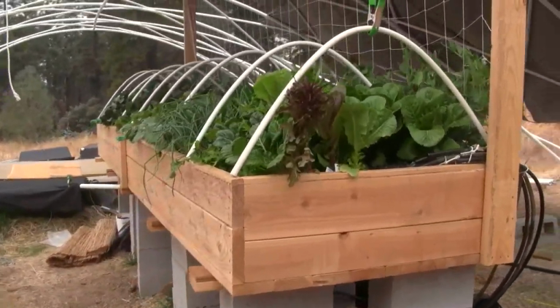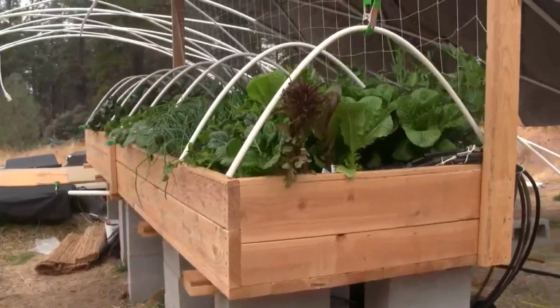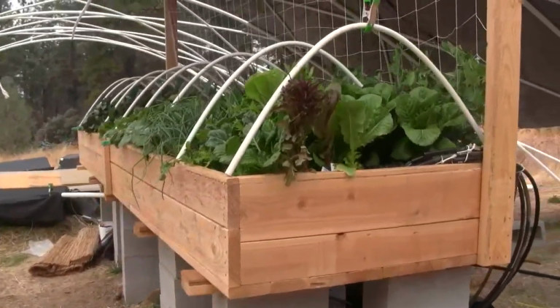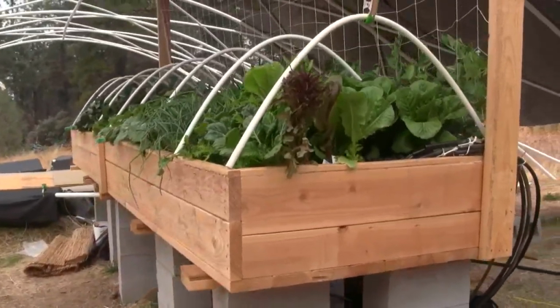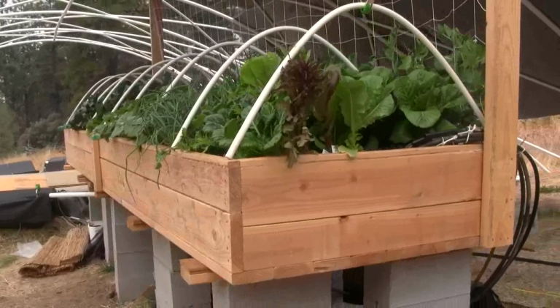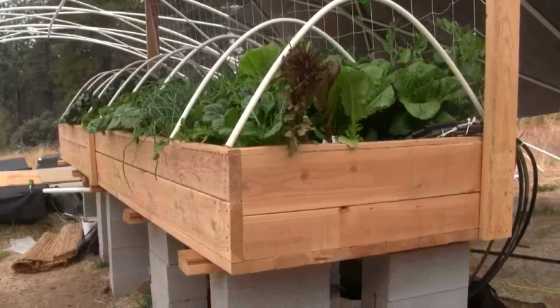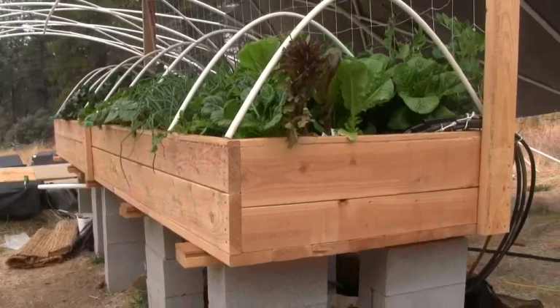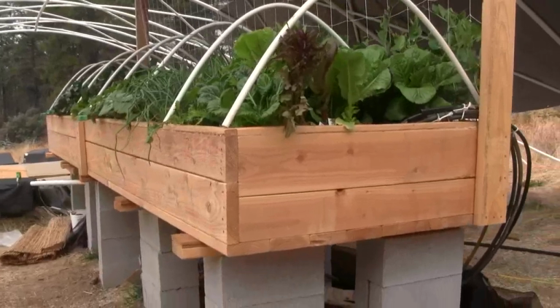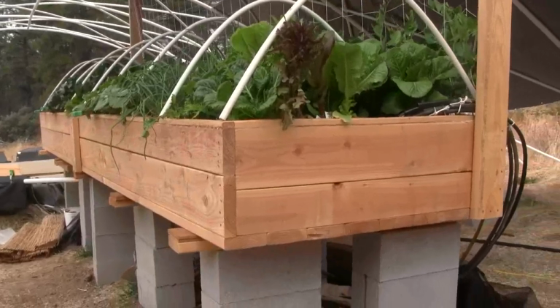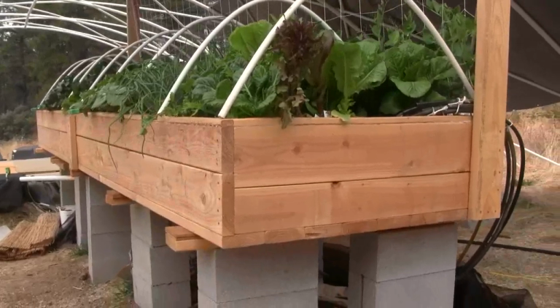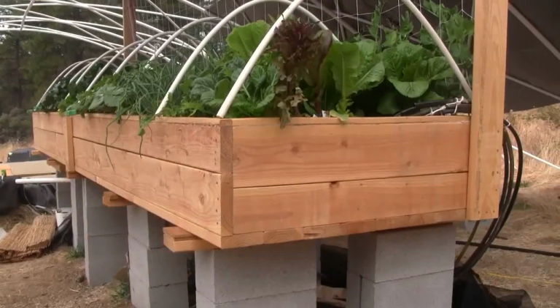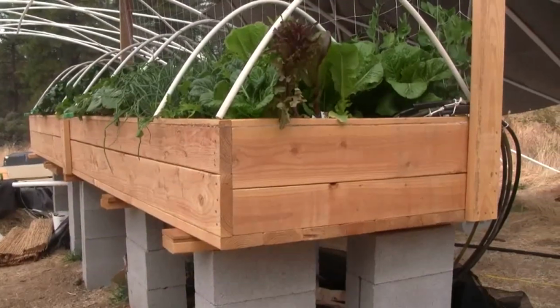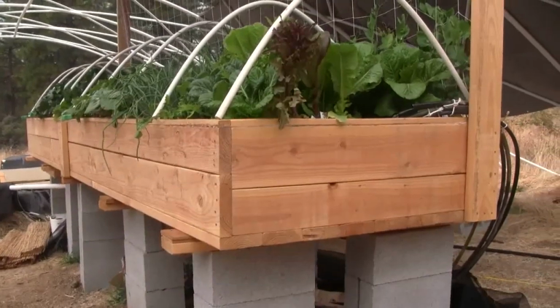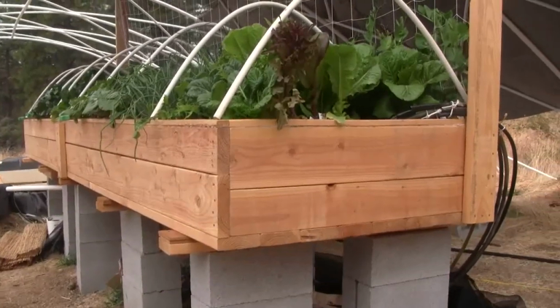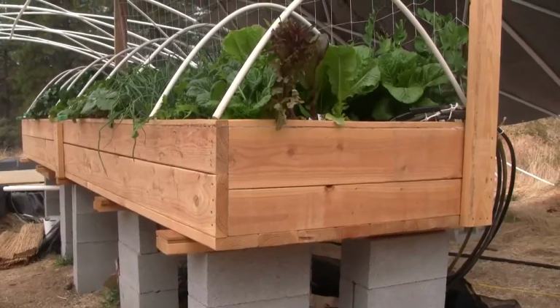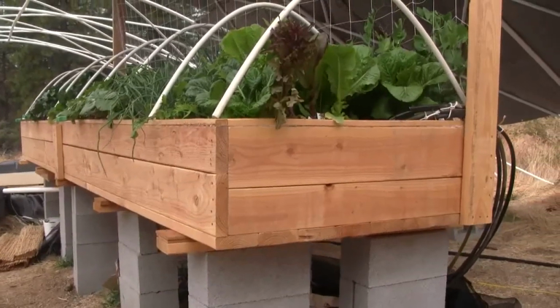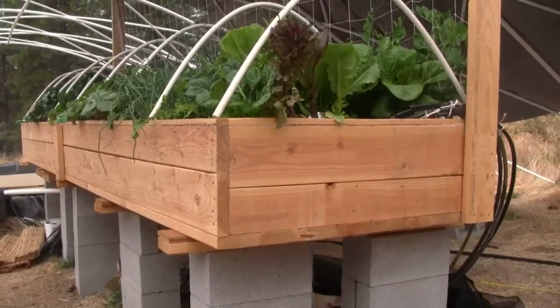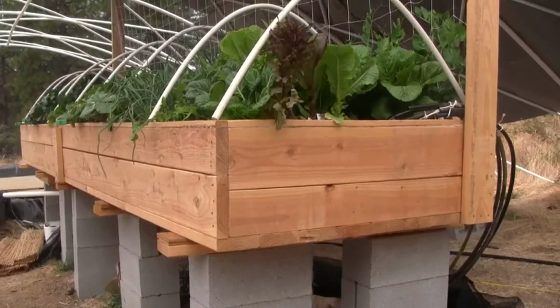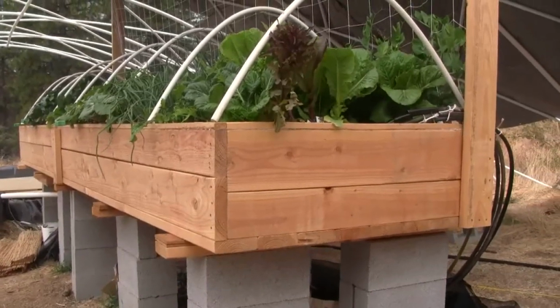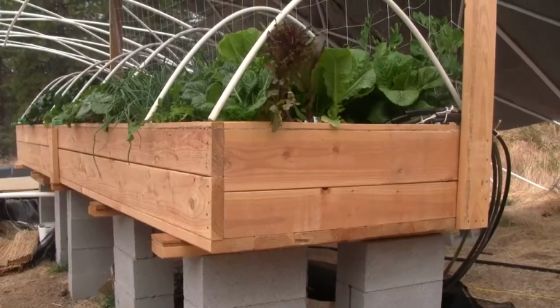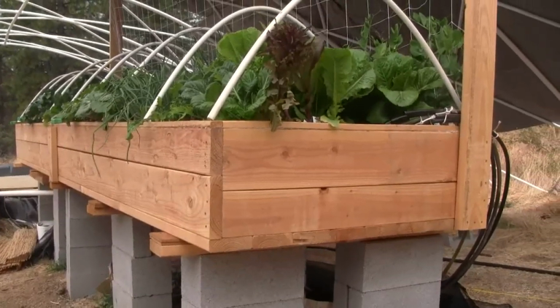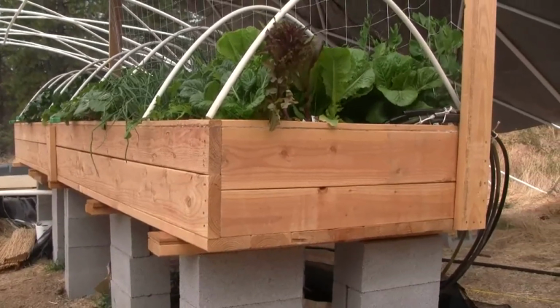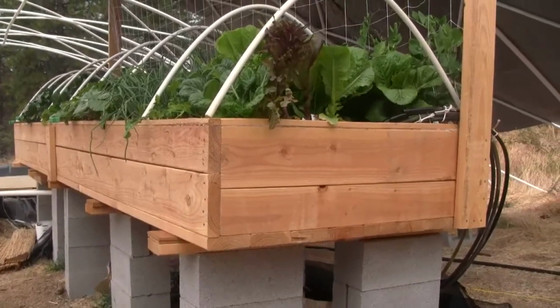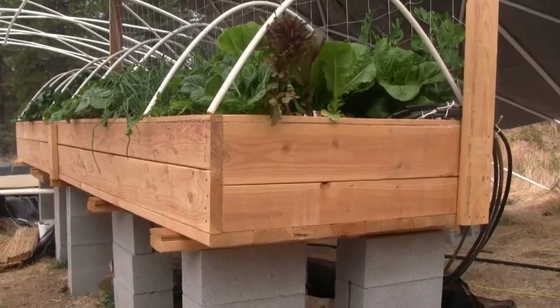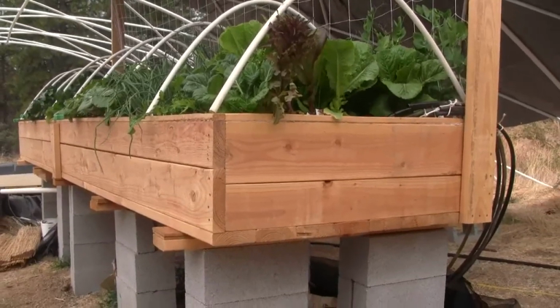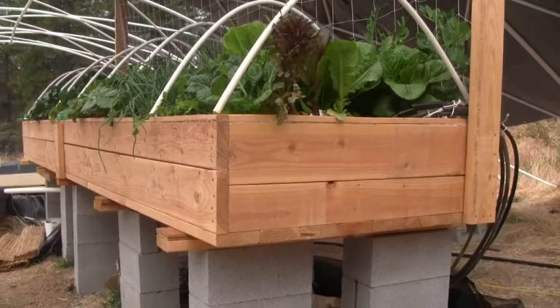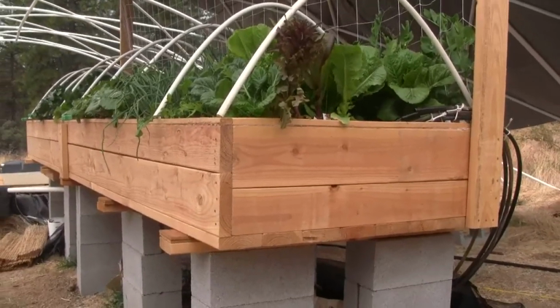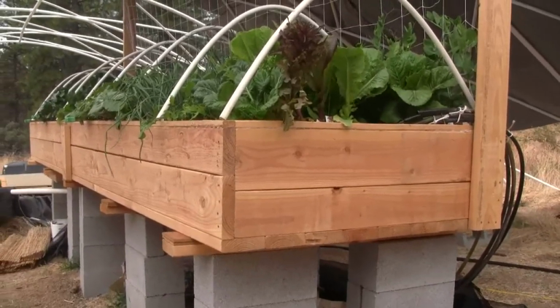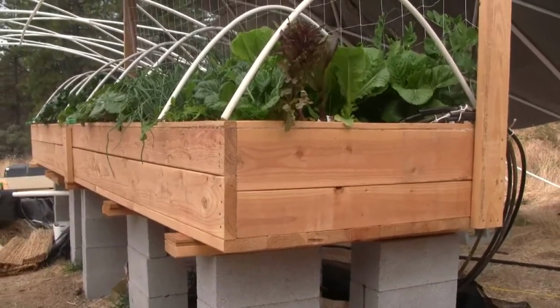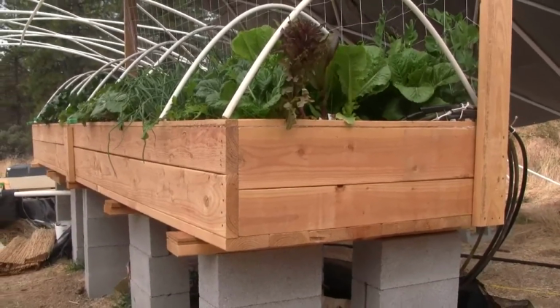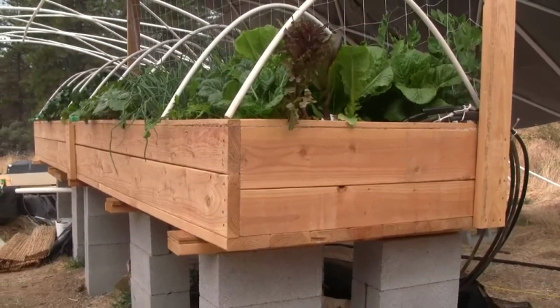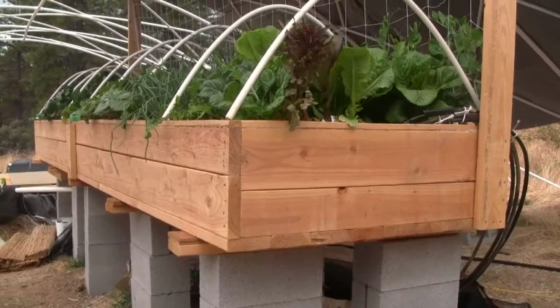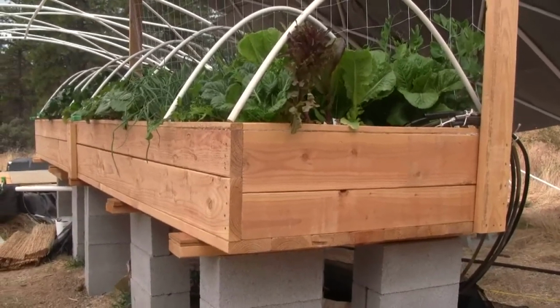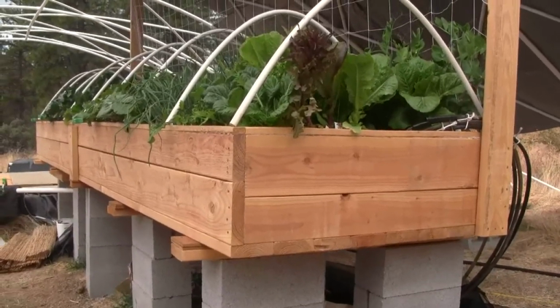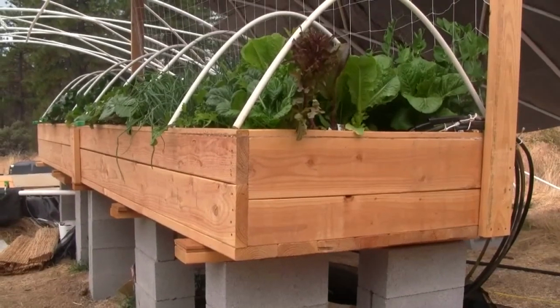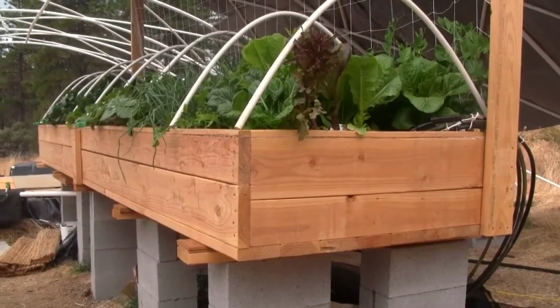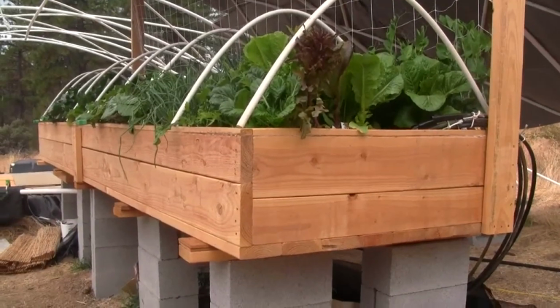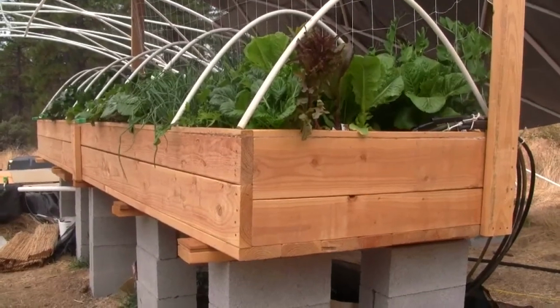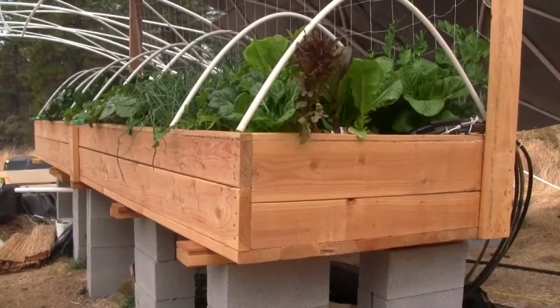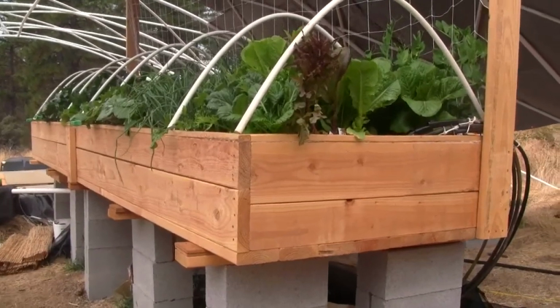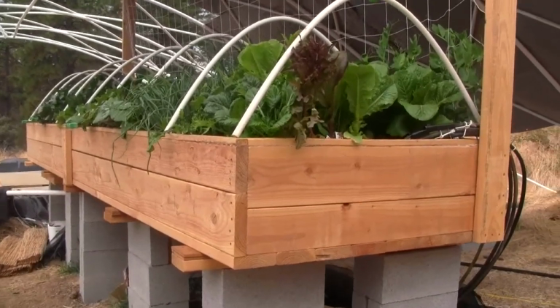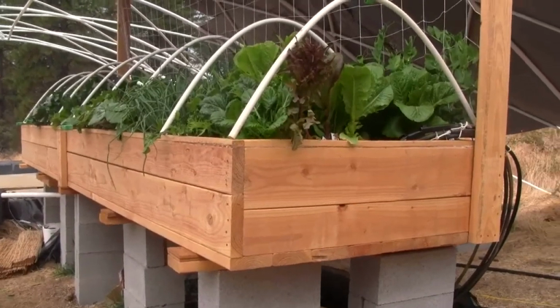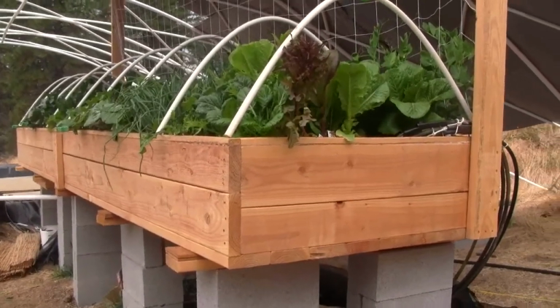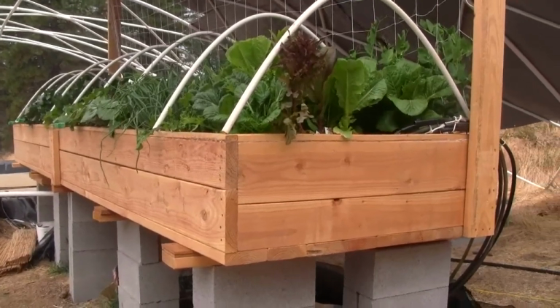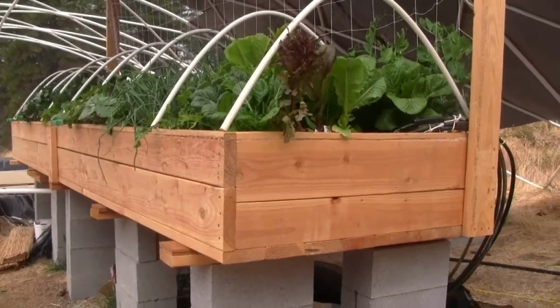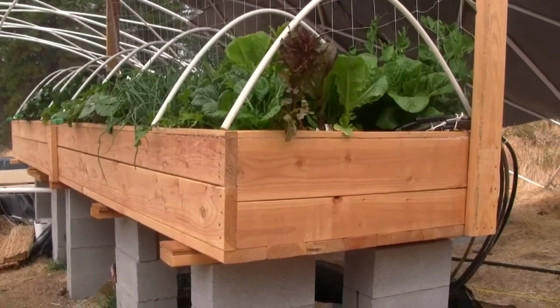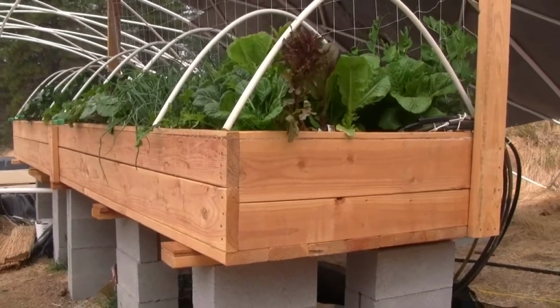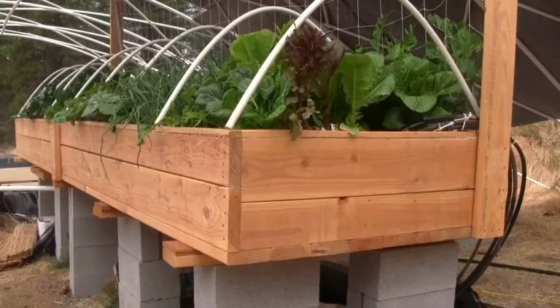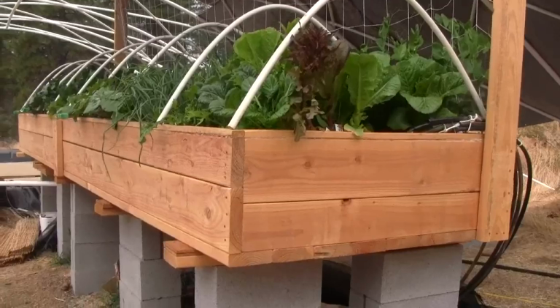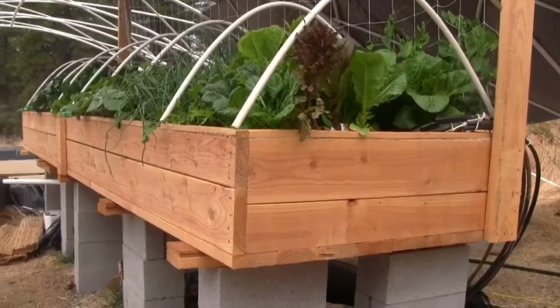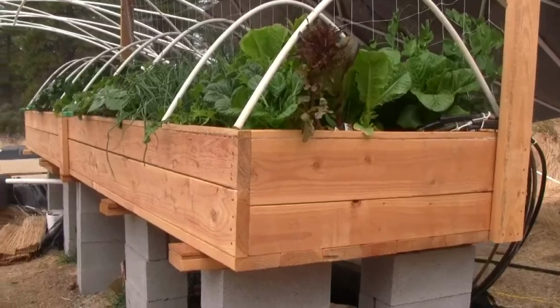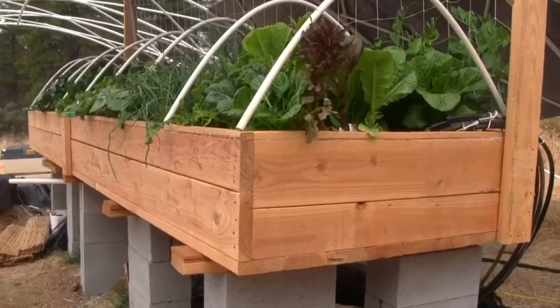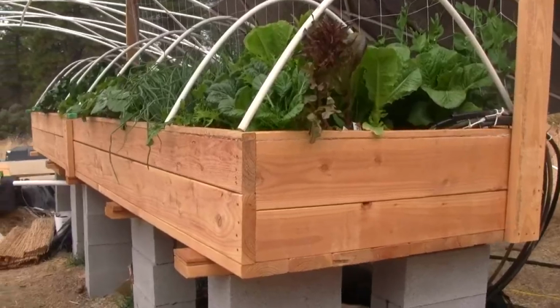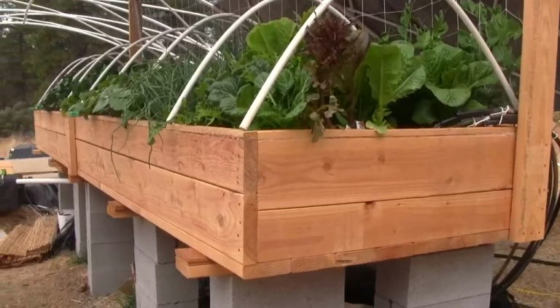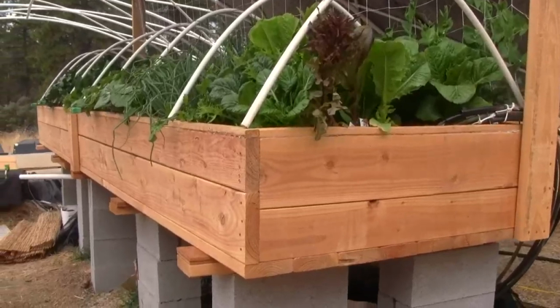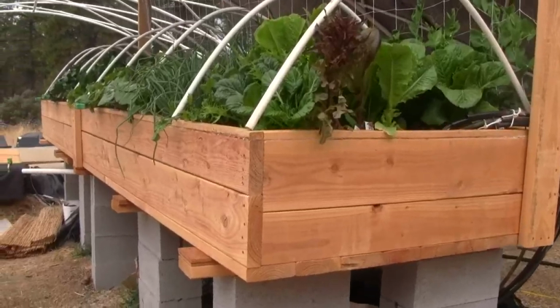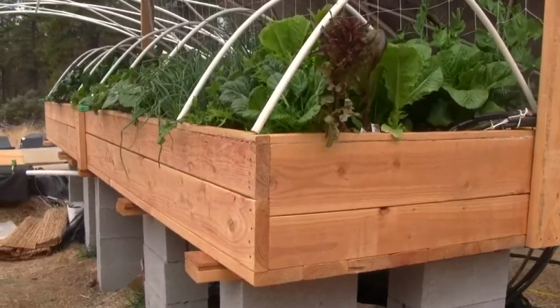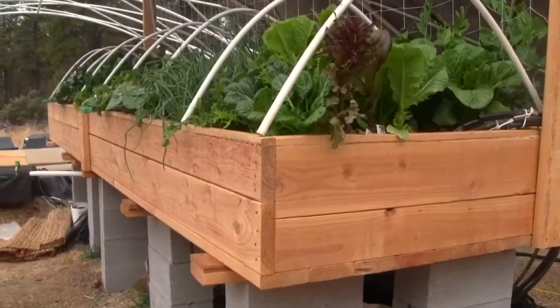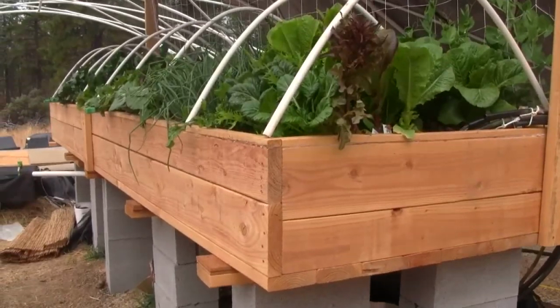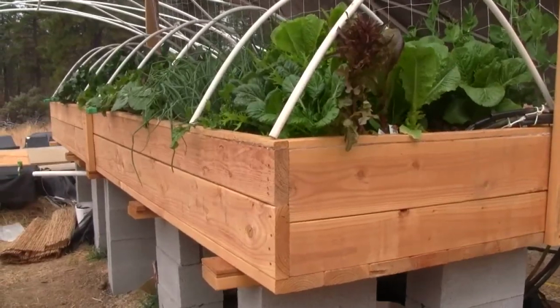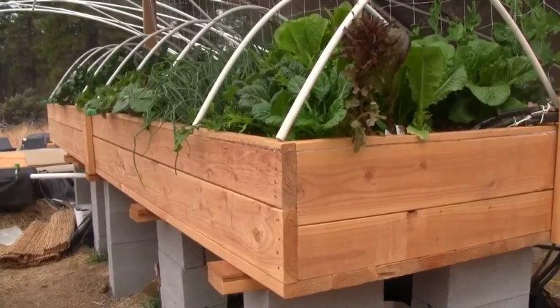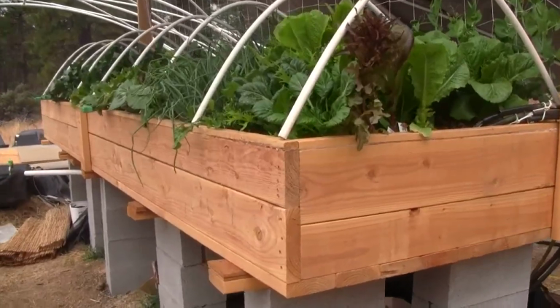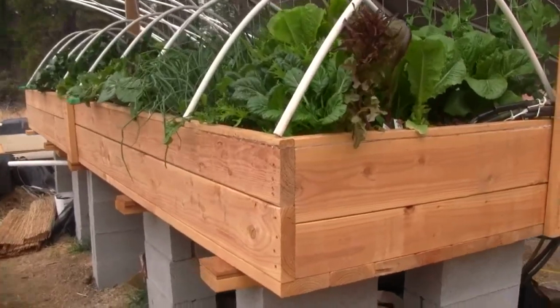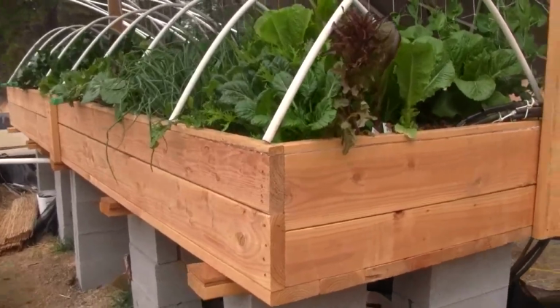For scale, the wood from the bottom to the top of the trough, or the table, is 15 and a quarter inches.